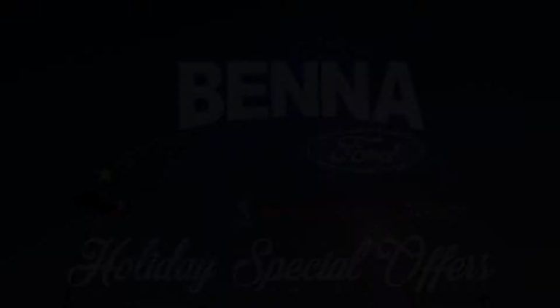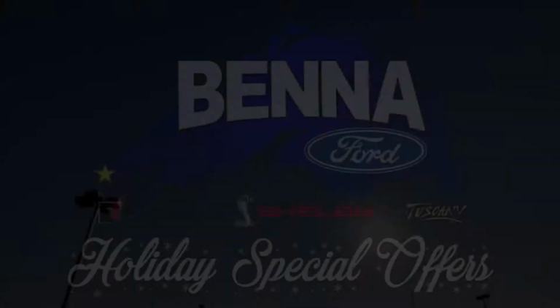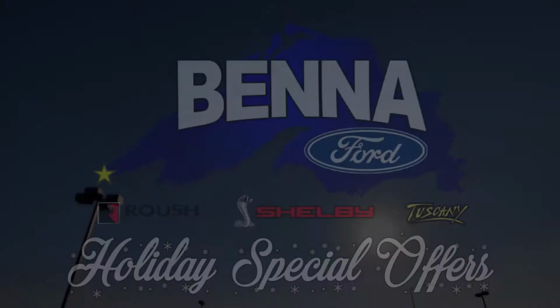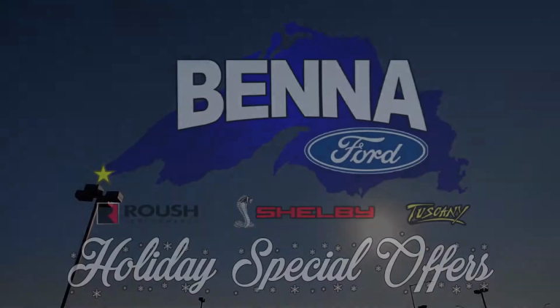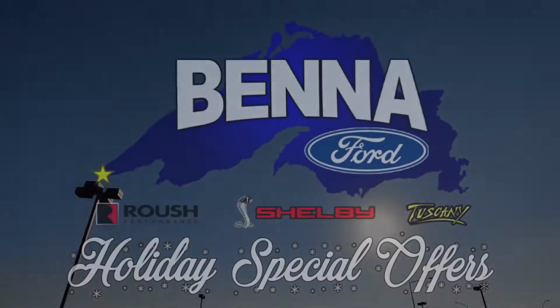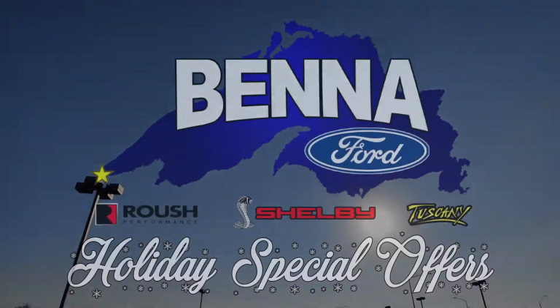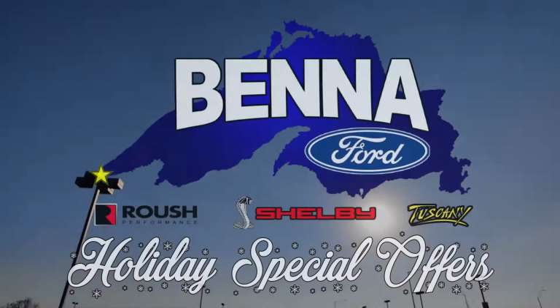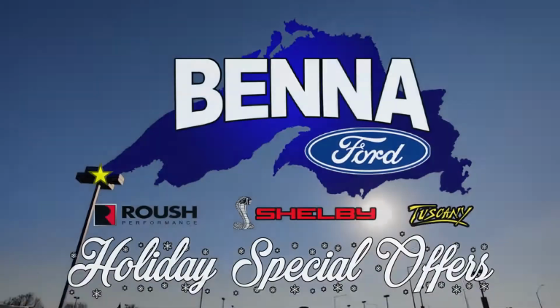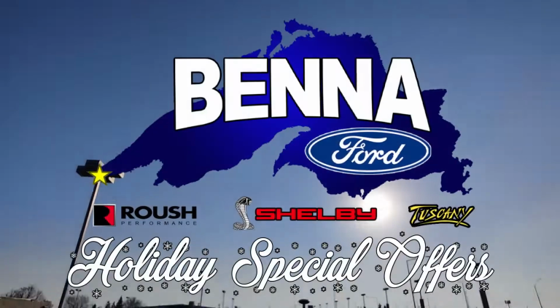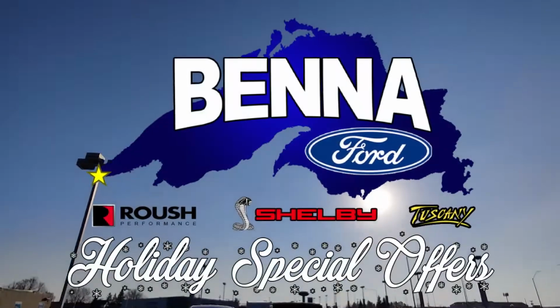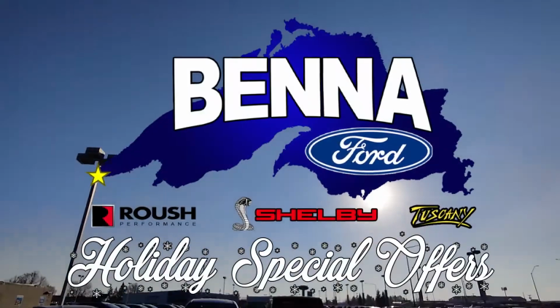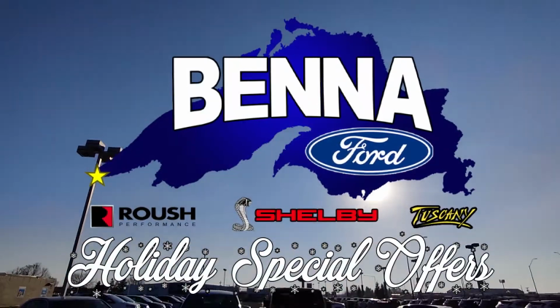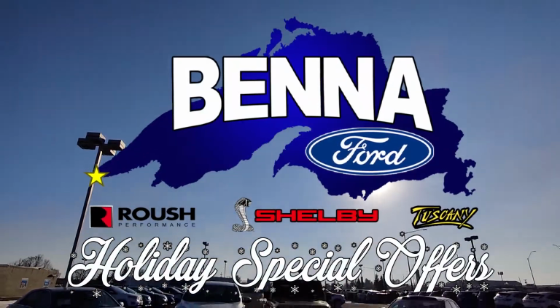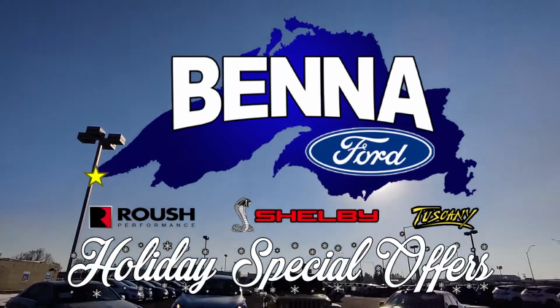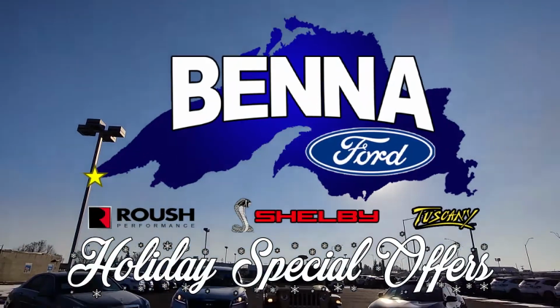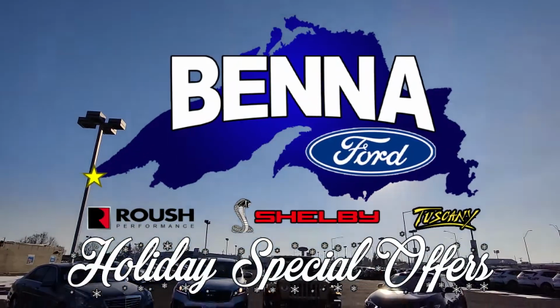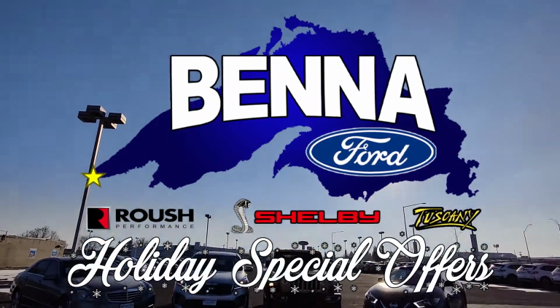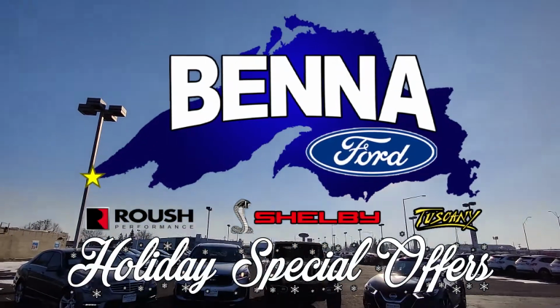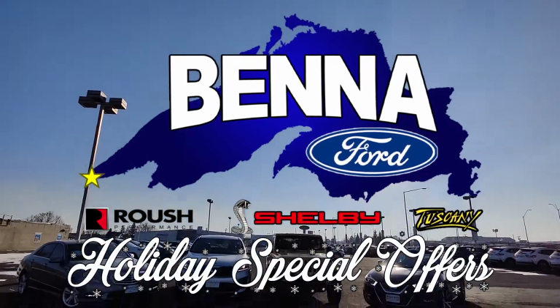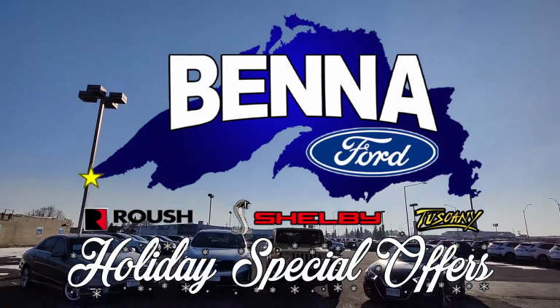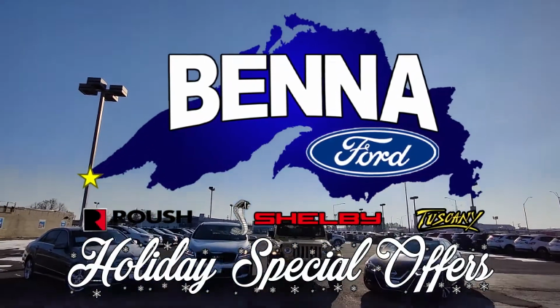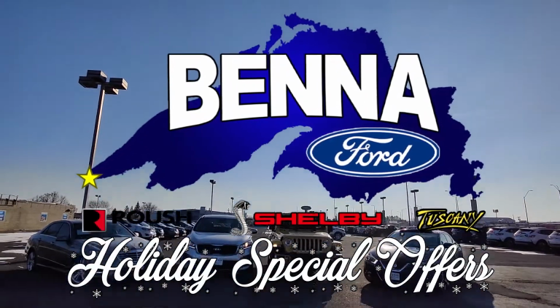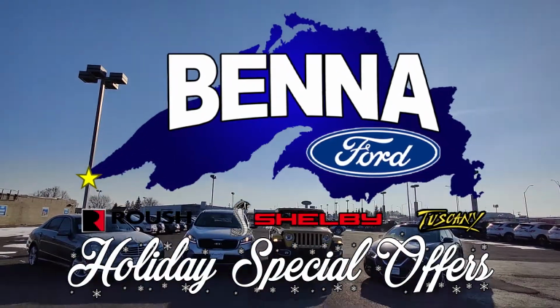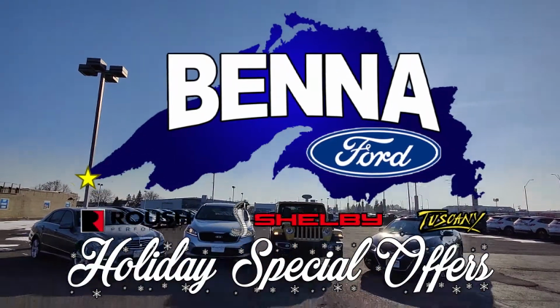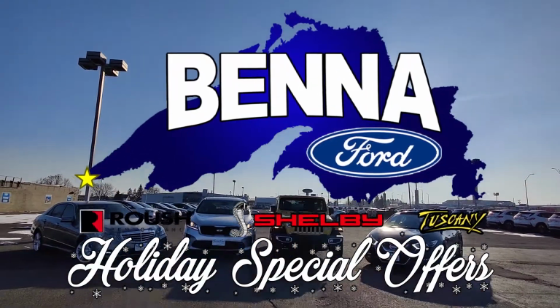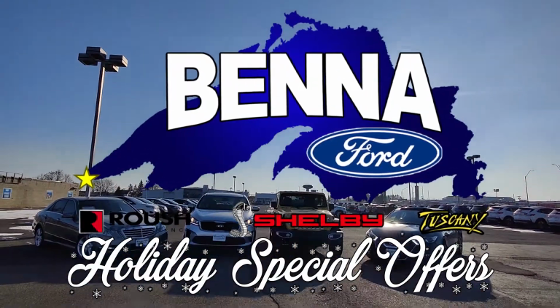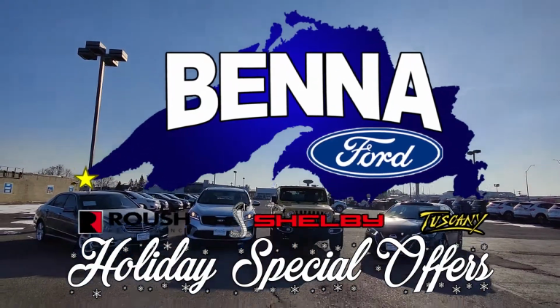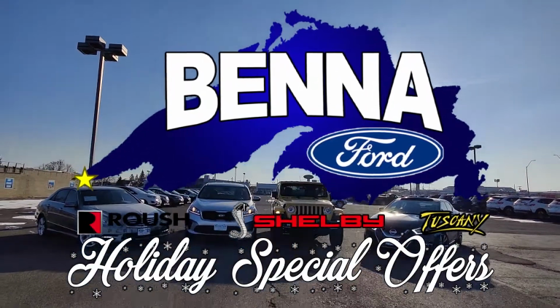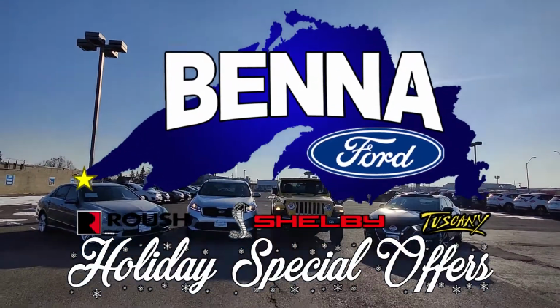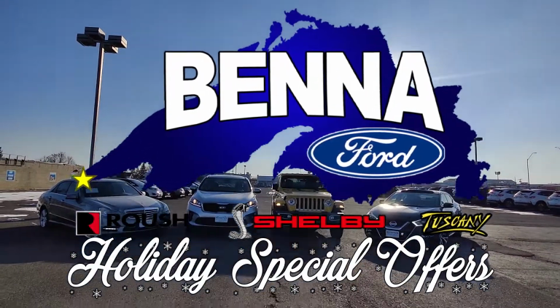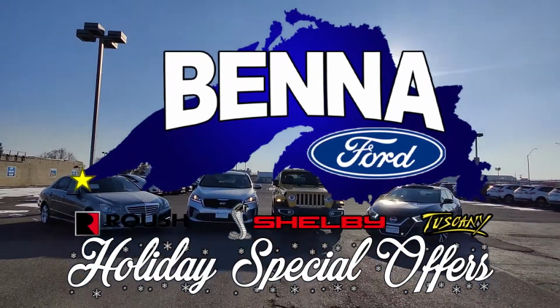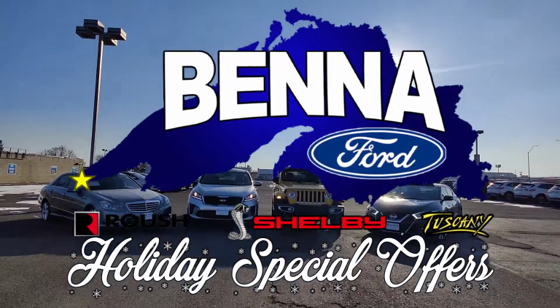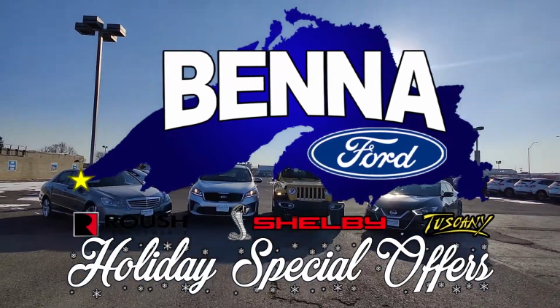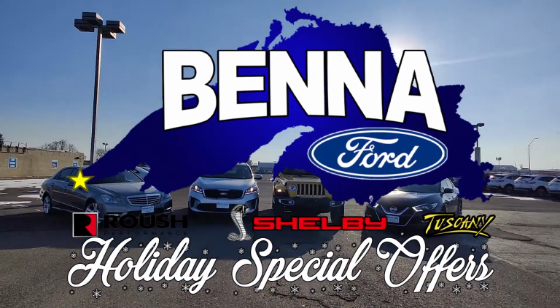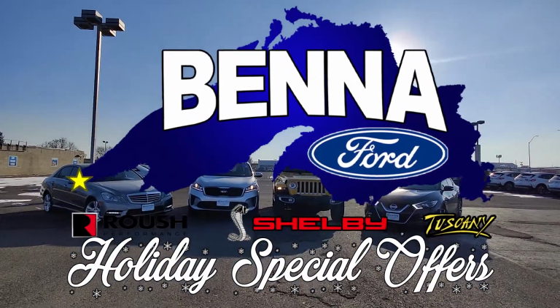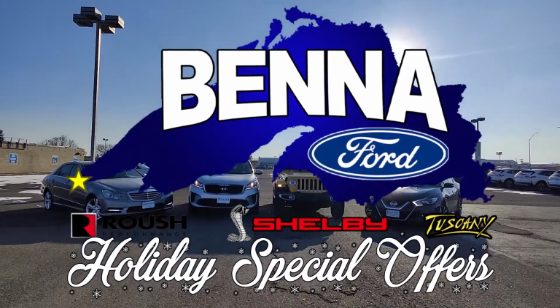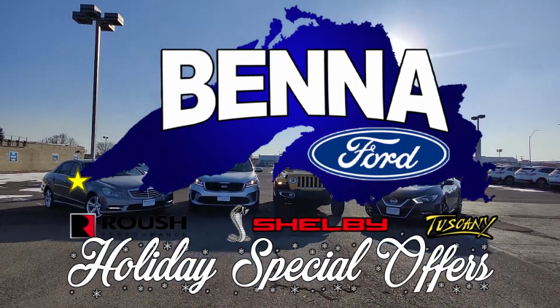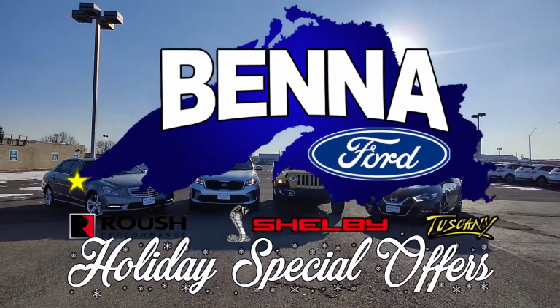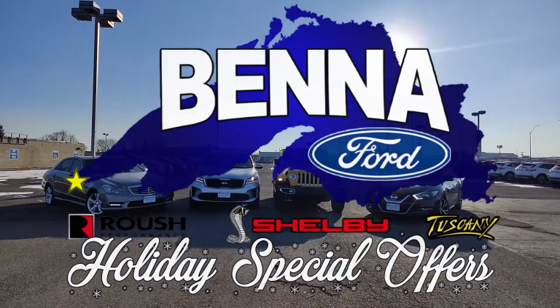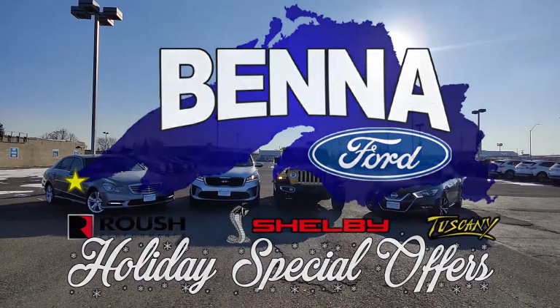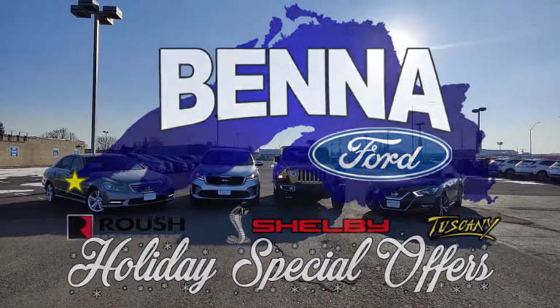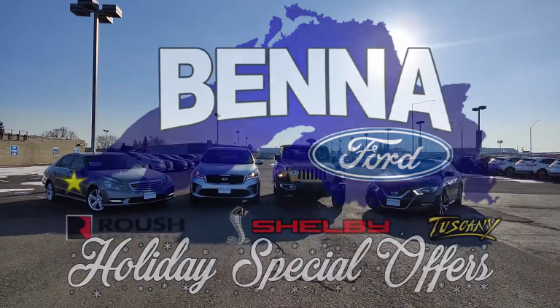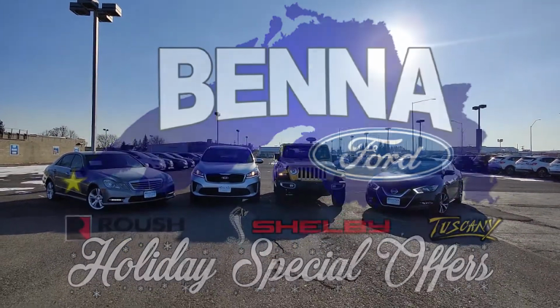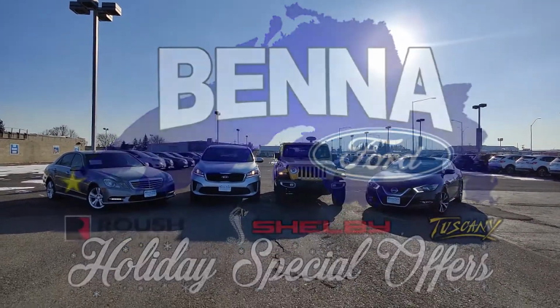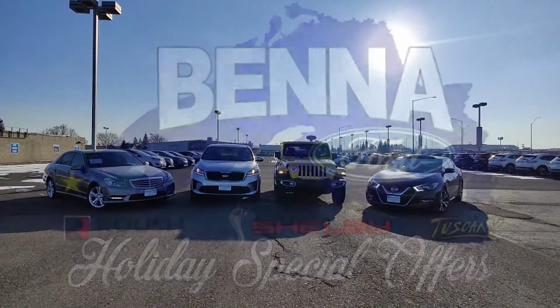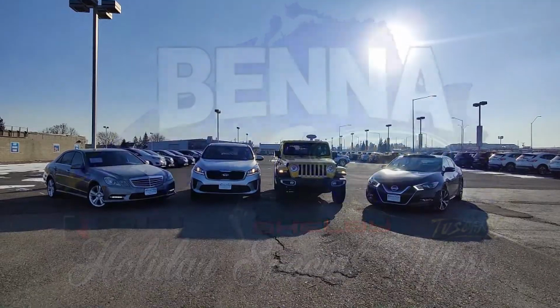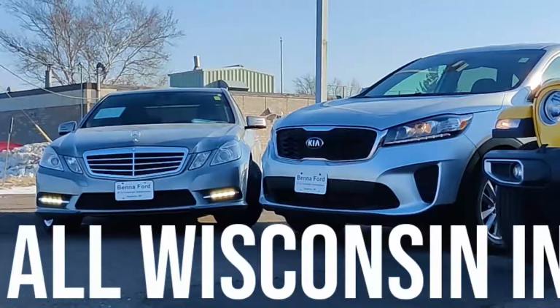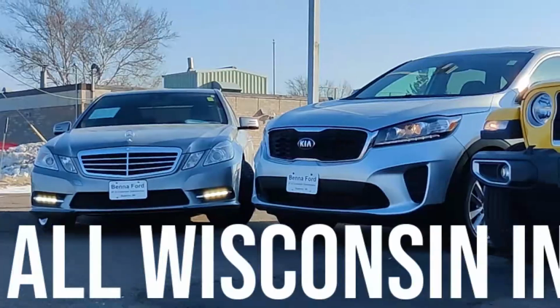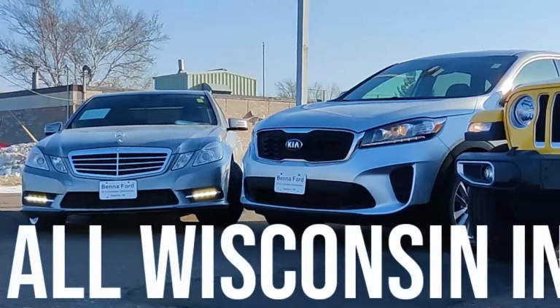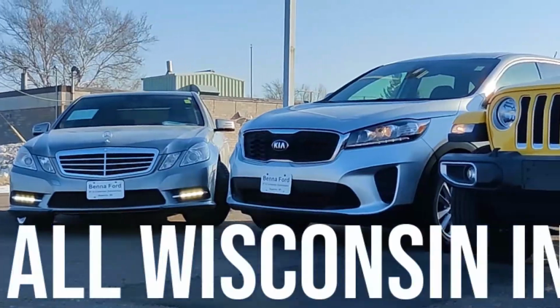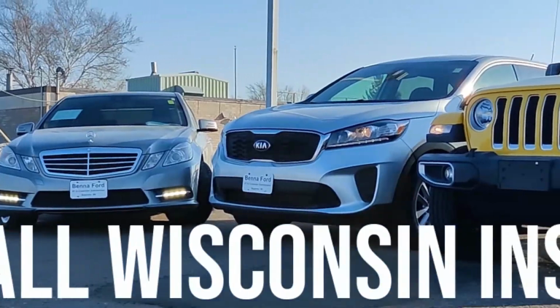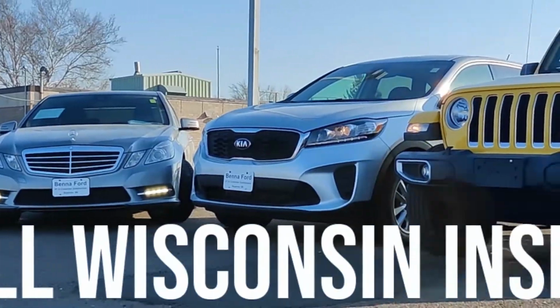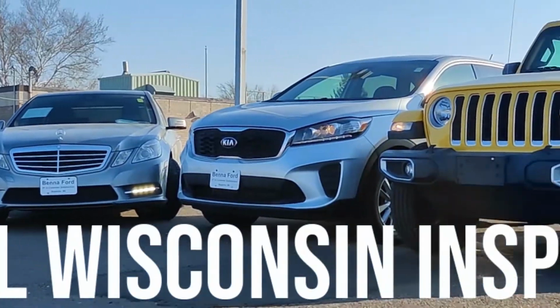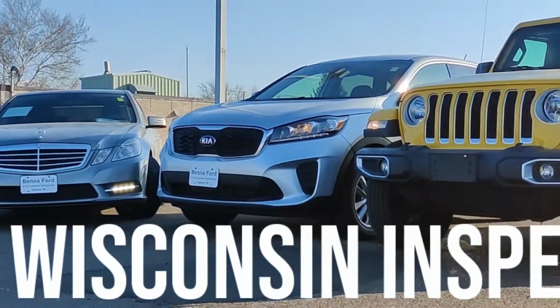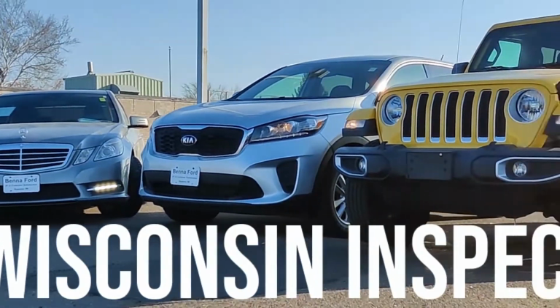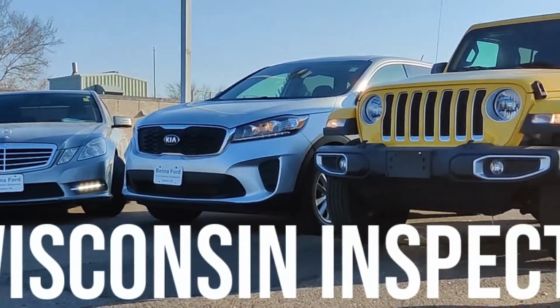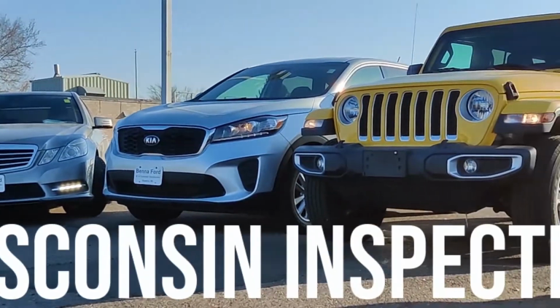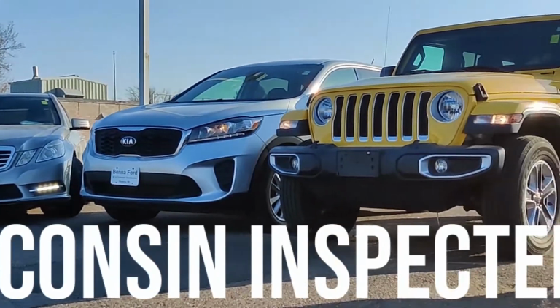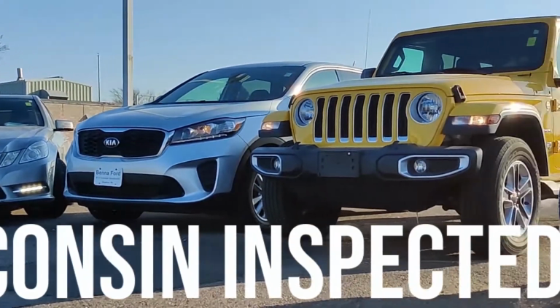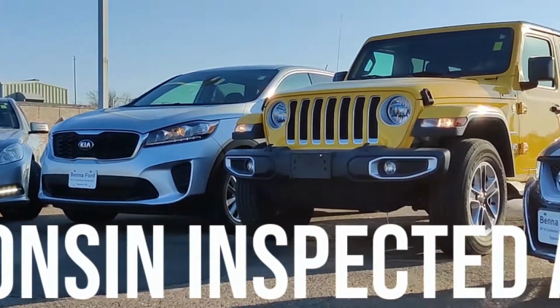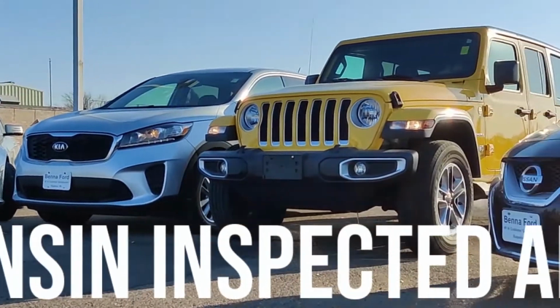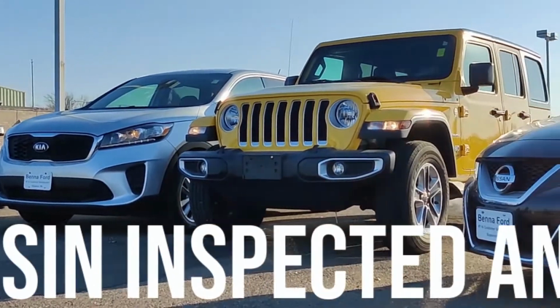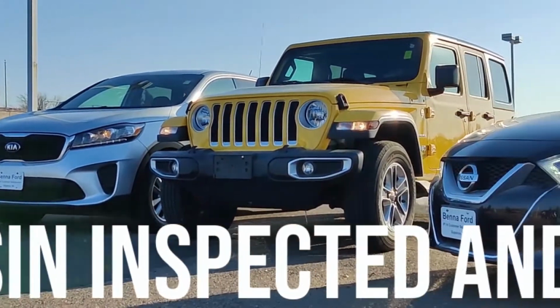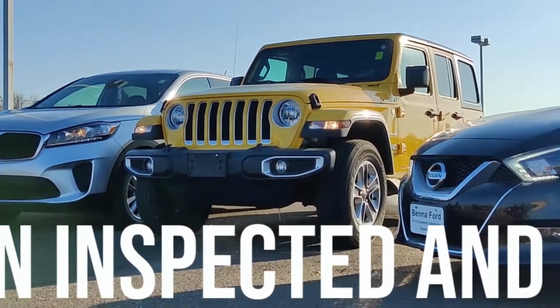Hi, welcome to Benna Ford's holiday special offers. Everything Wisconsin-inspected and ready to go. First up,